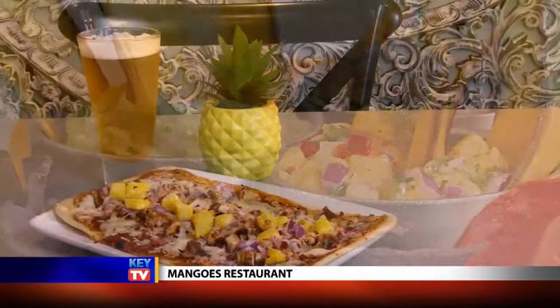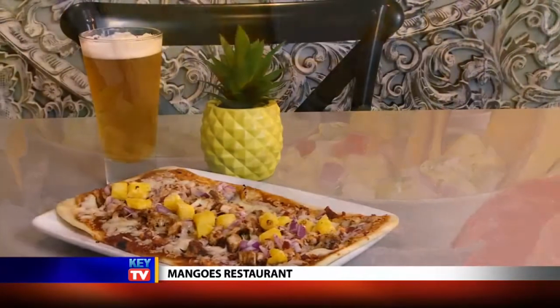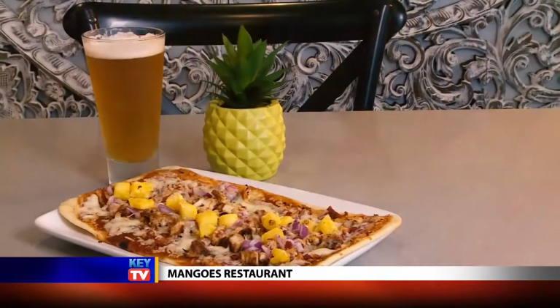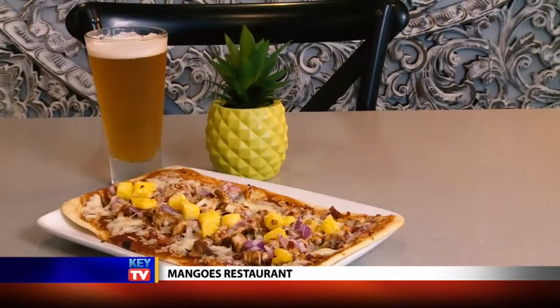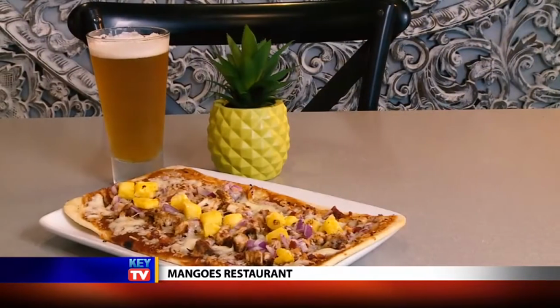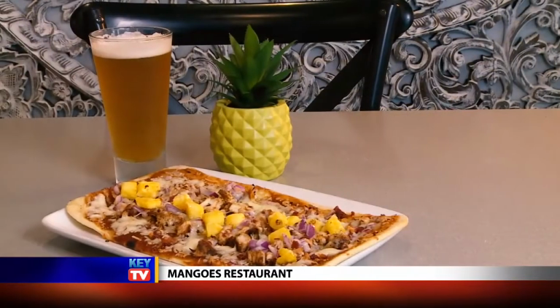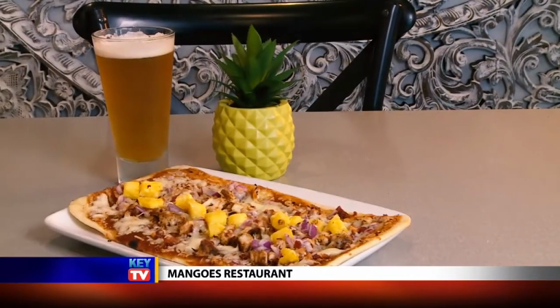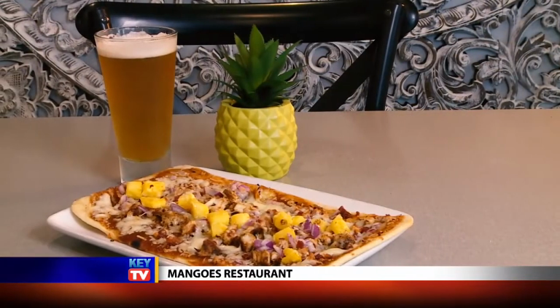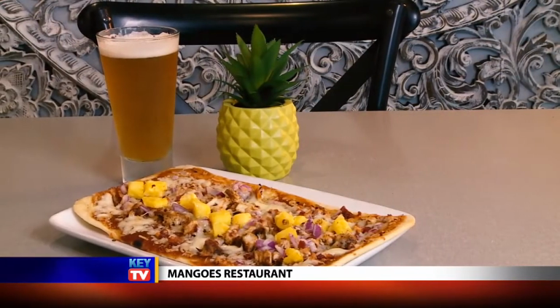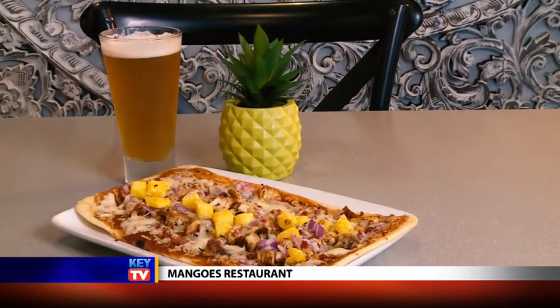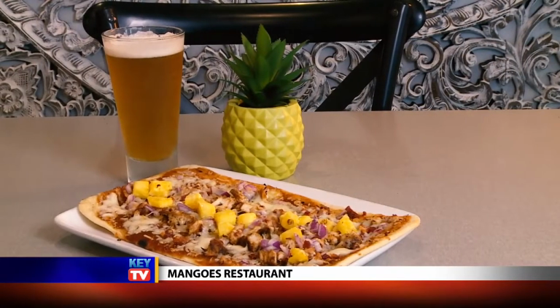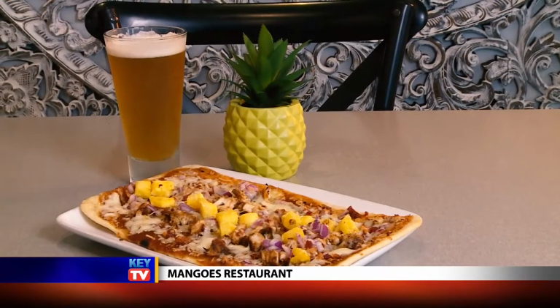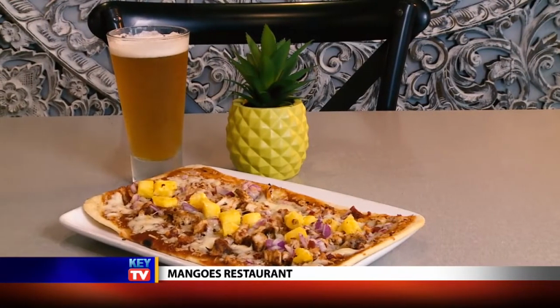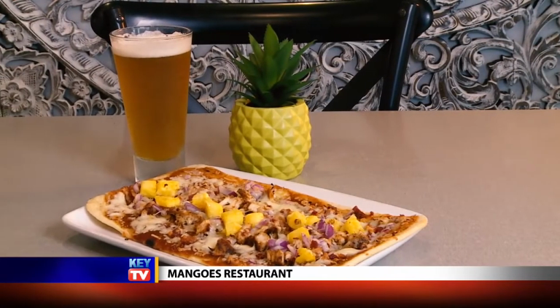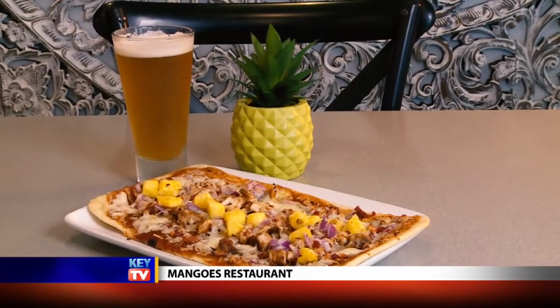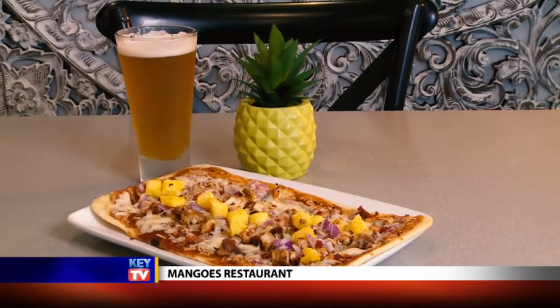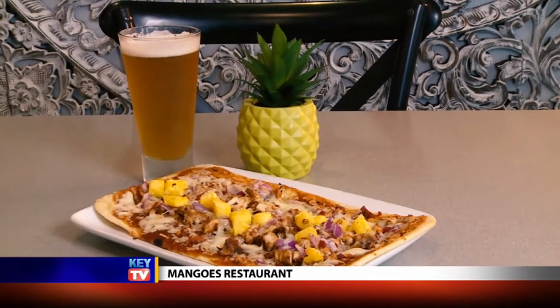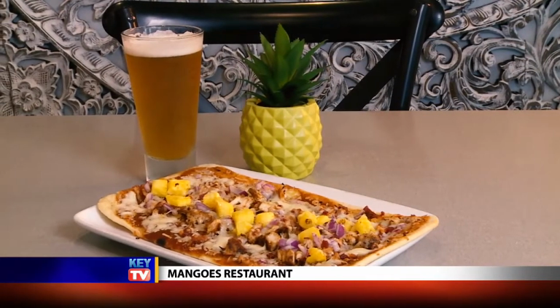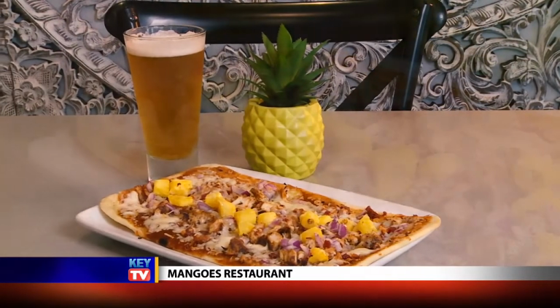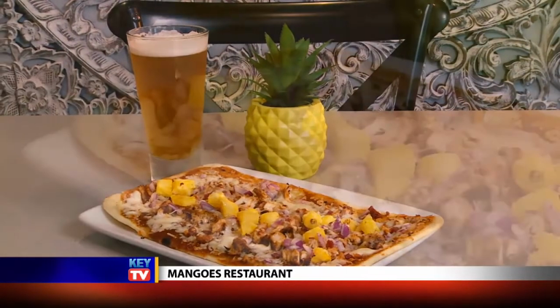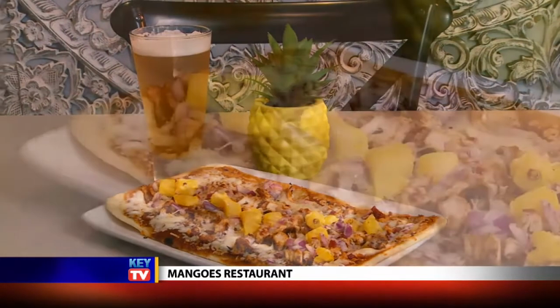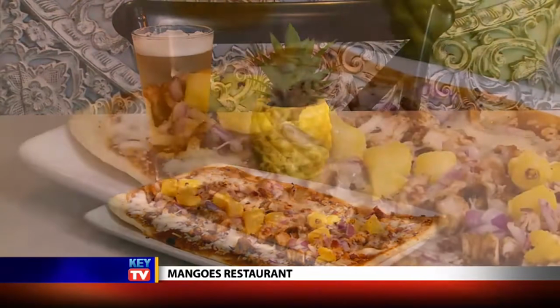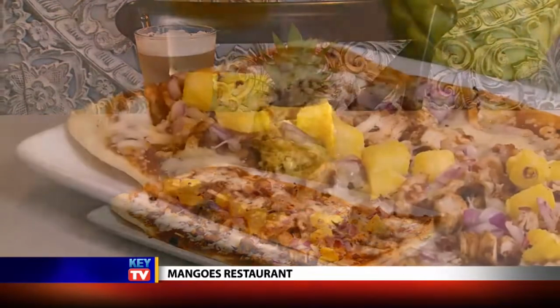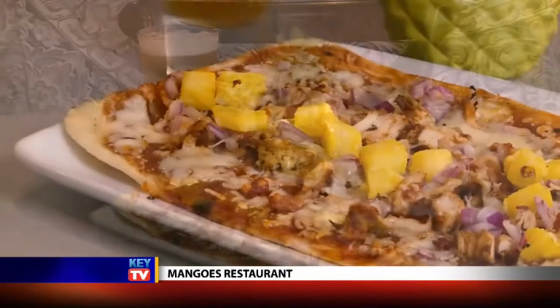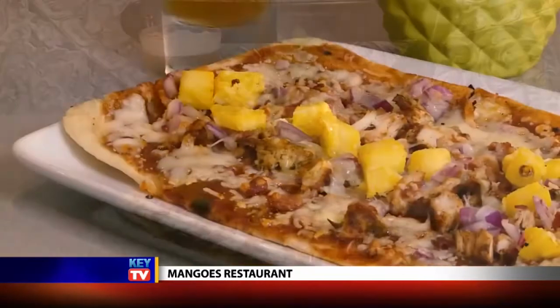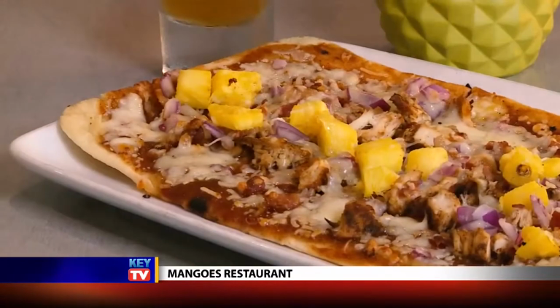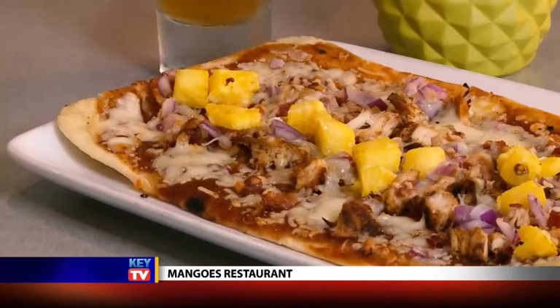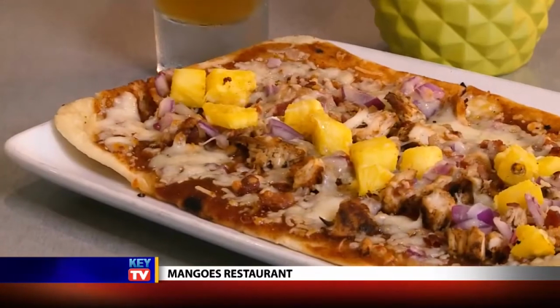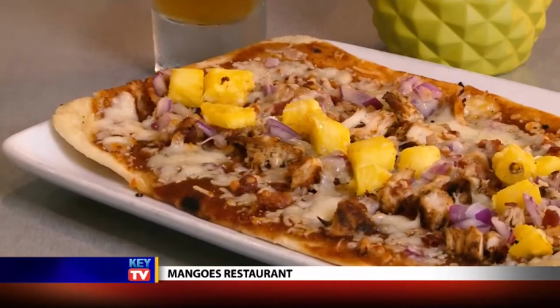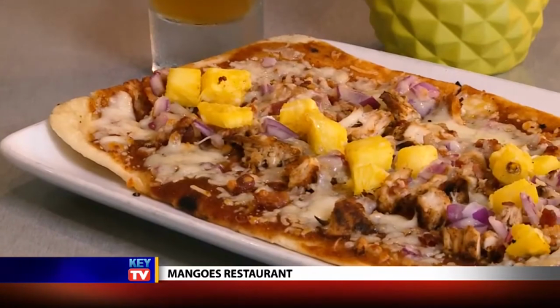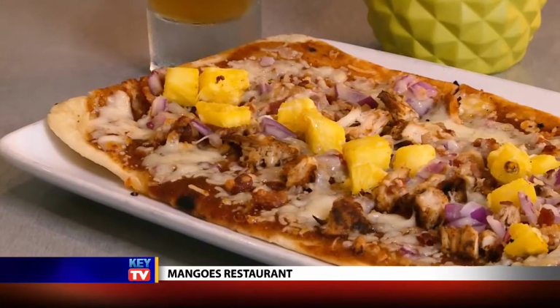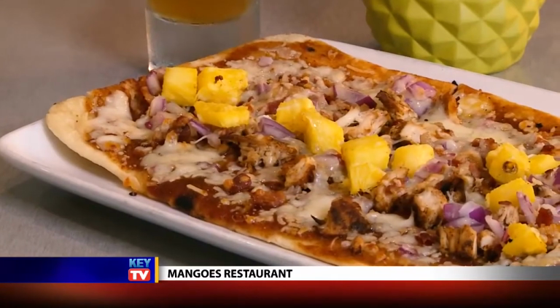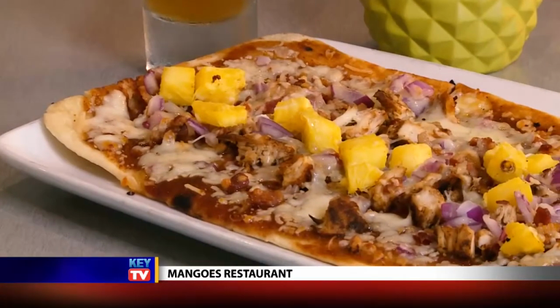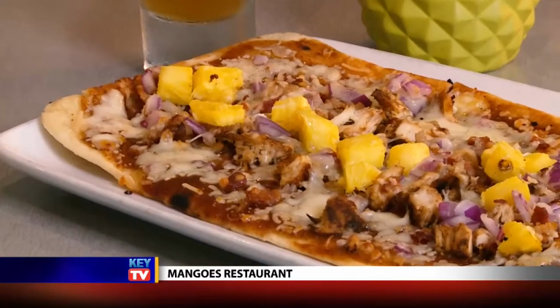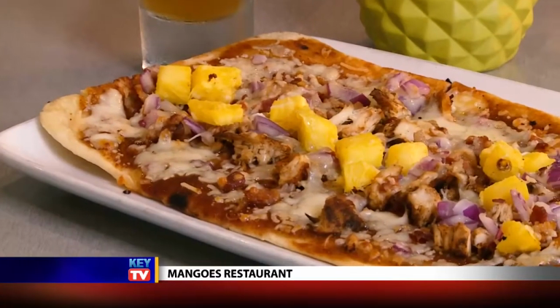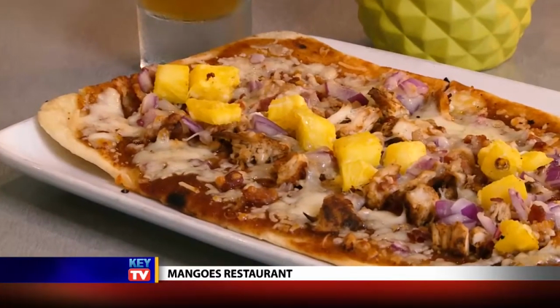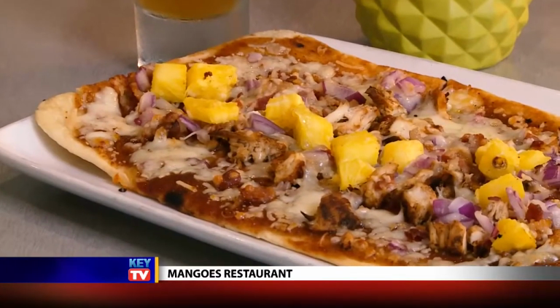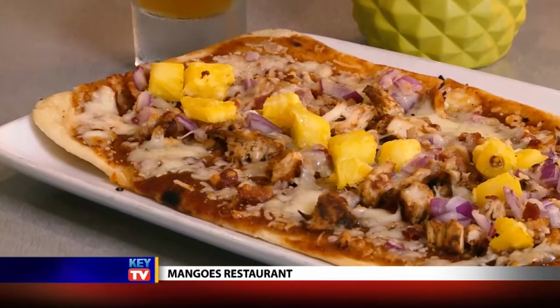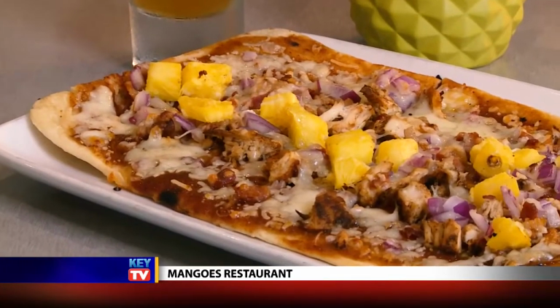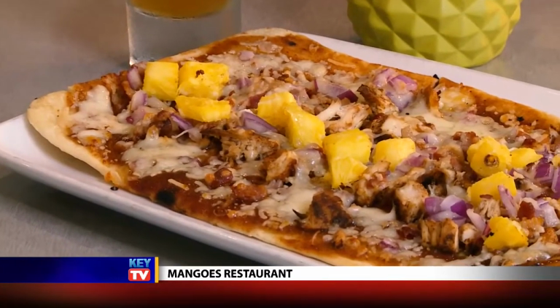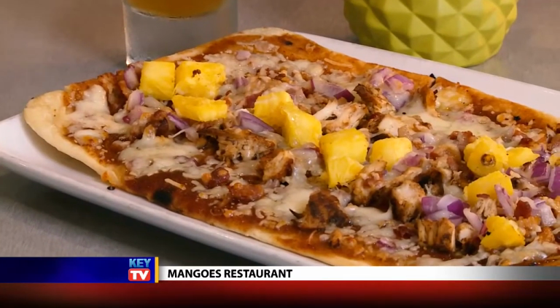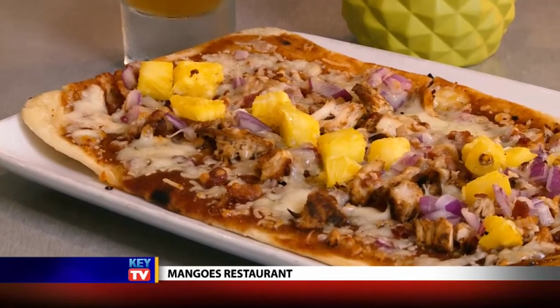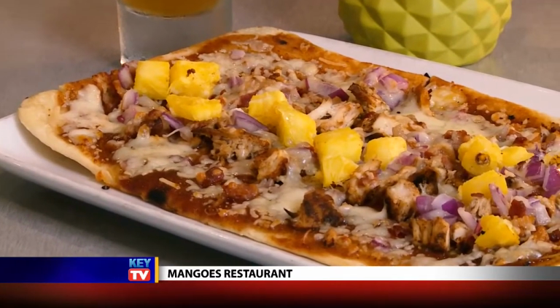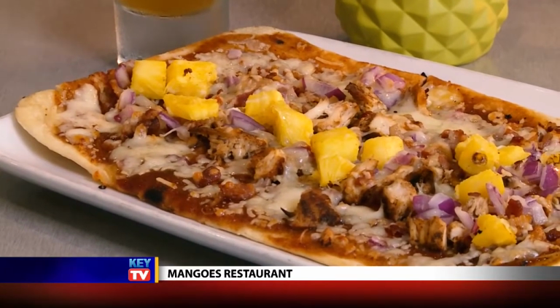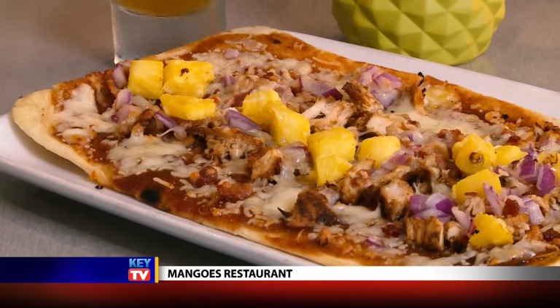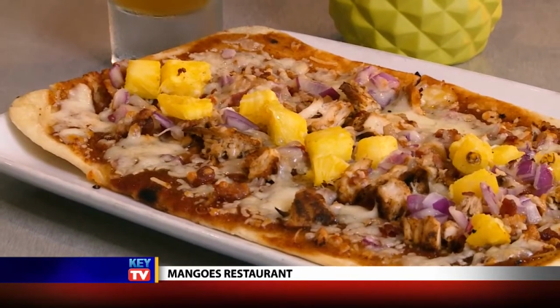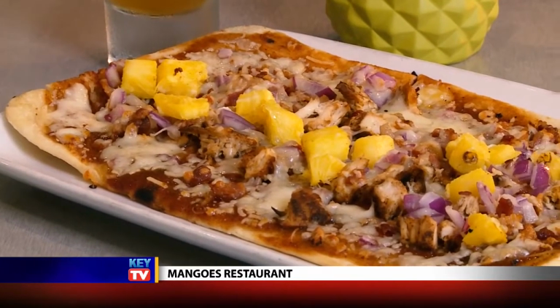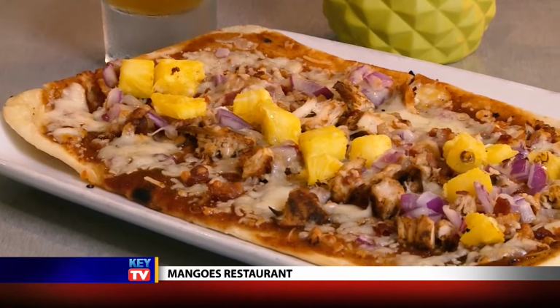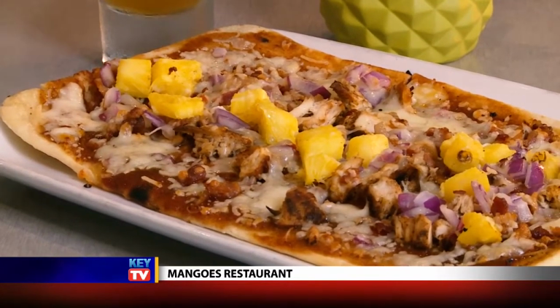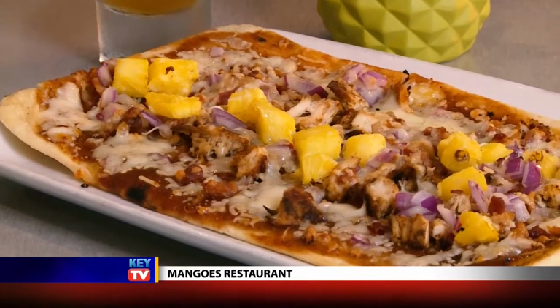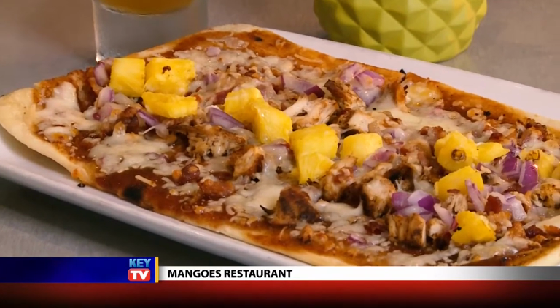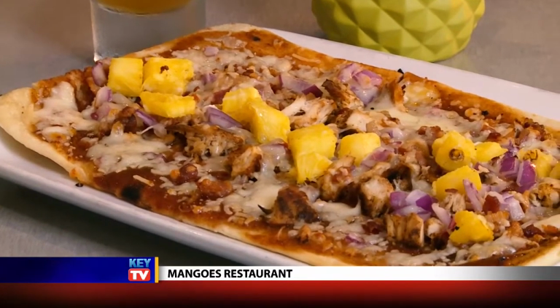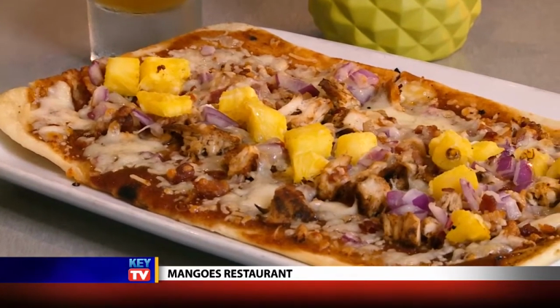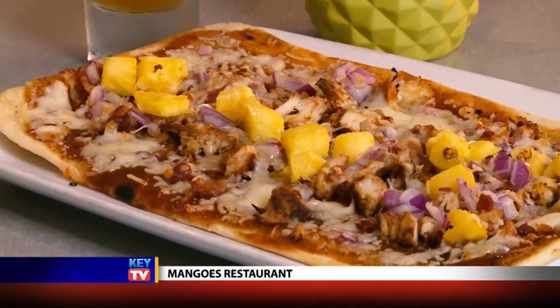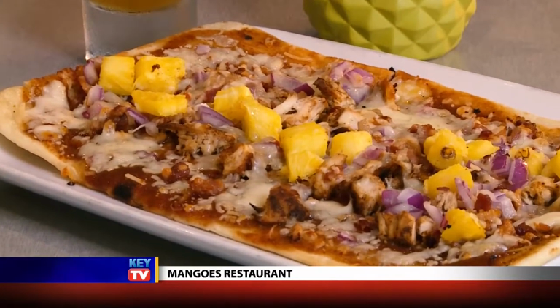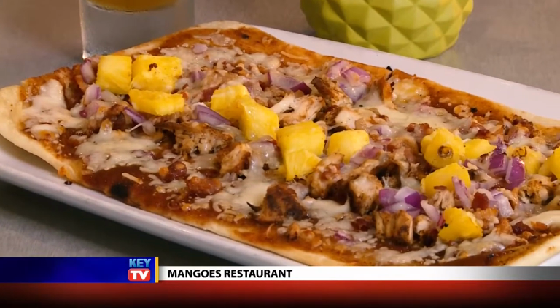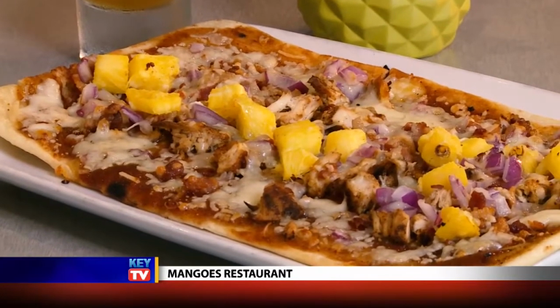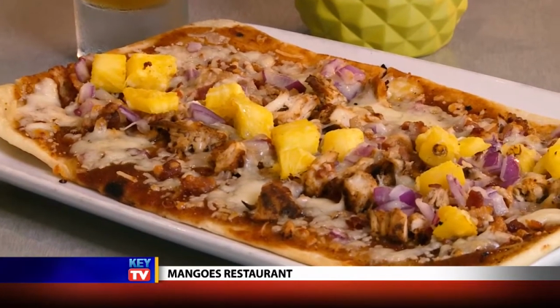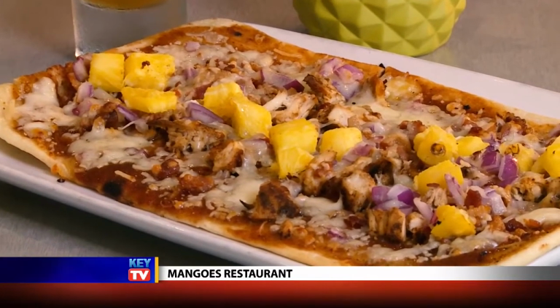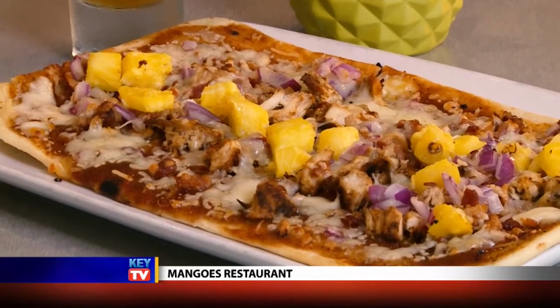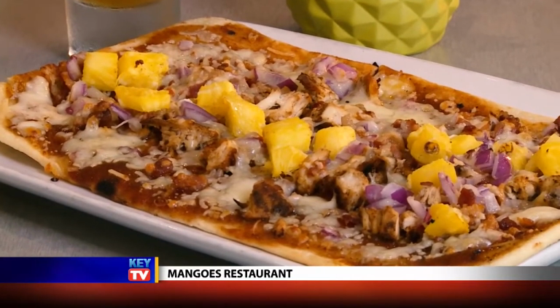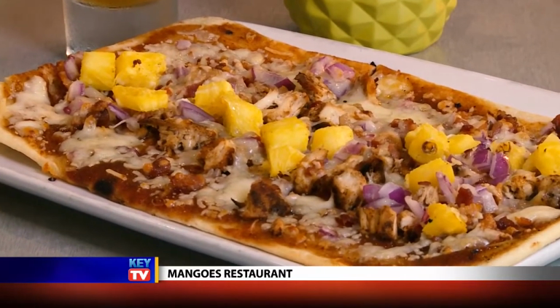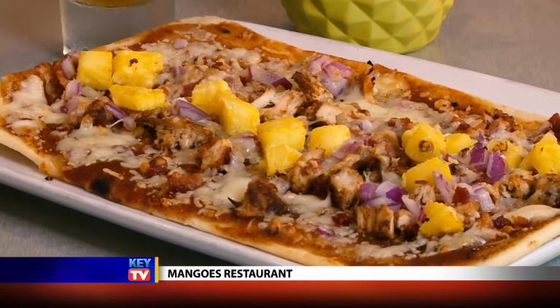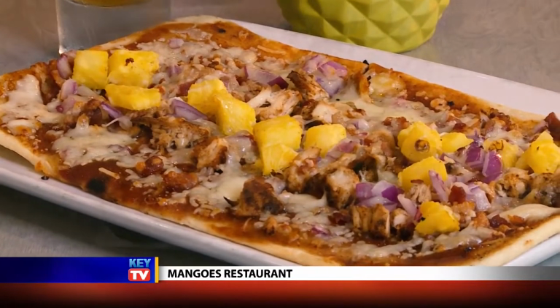Next you're seeing a tropical chicken flatbread with guava barbecue sauce, cheddar and manchego cheeses, red onion, and pineapple.